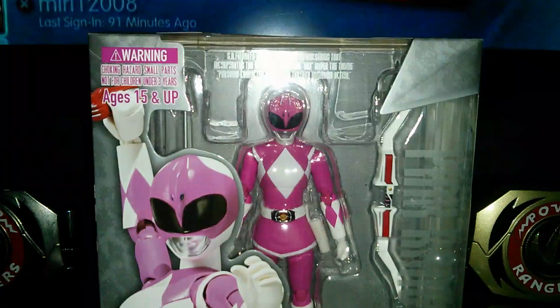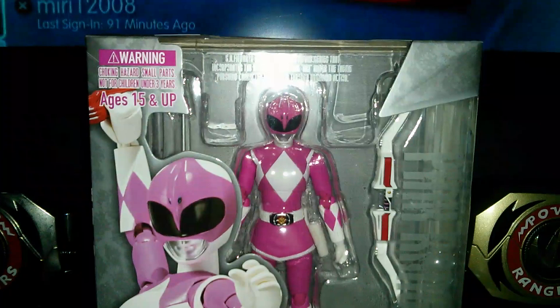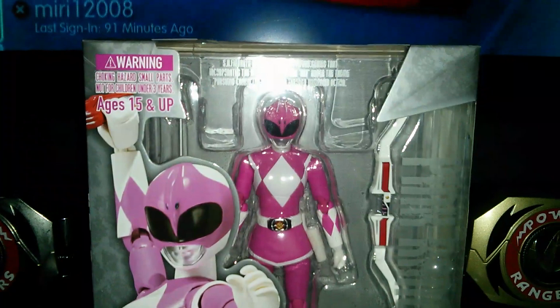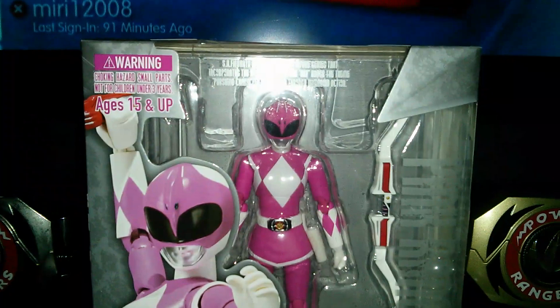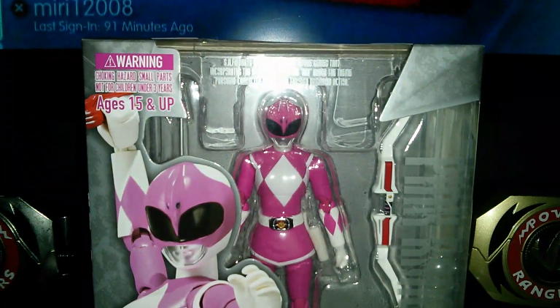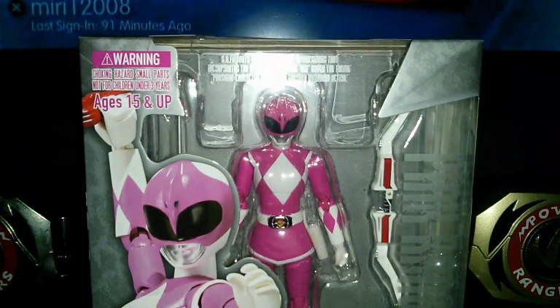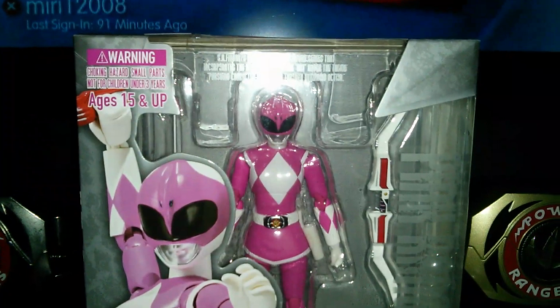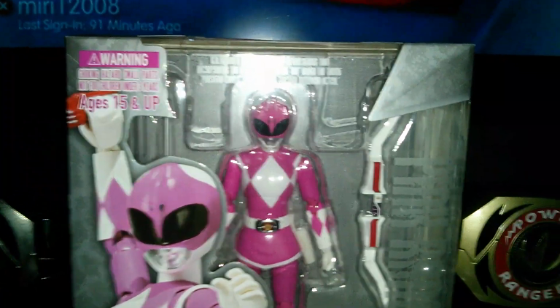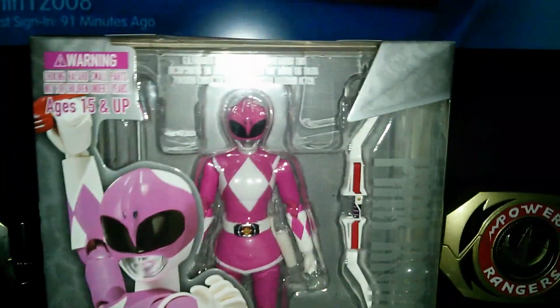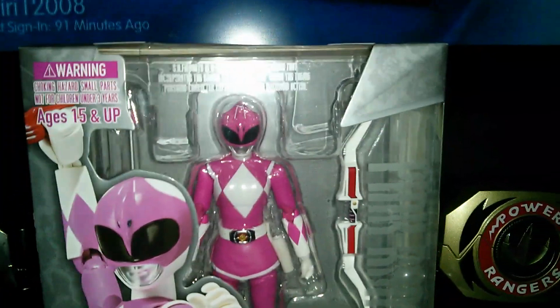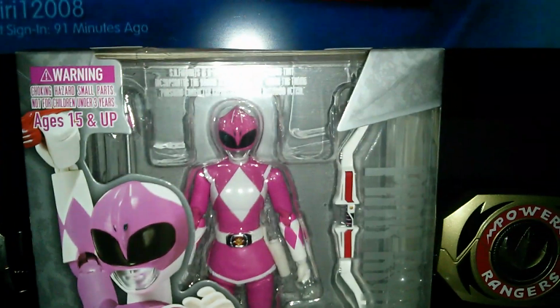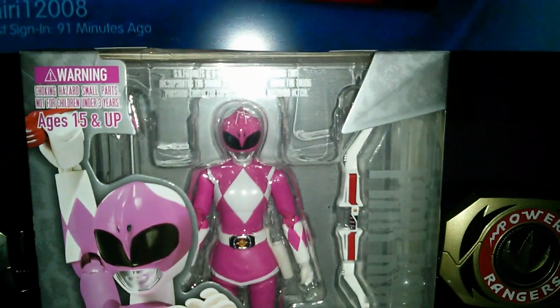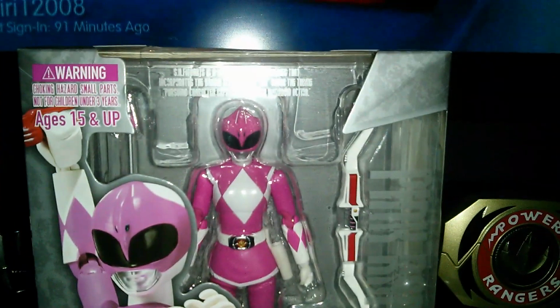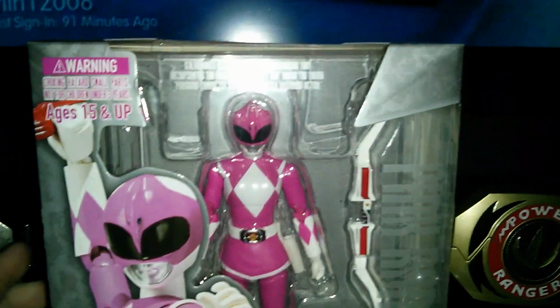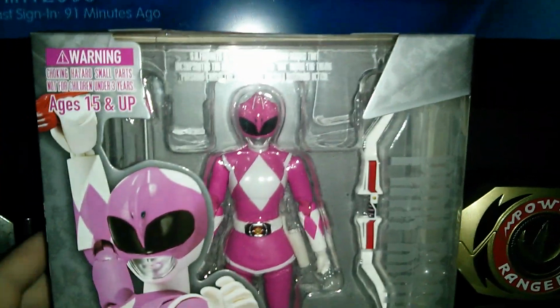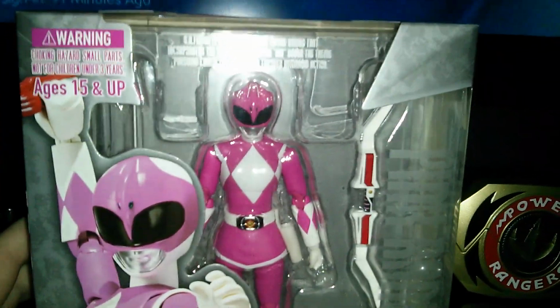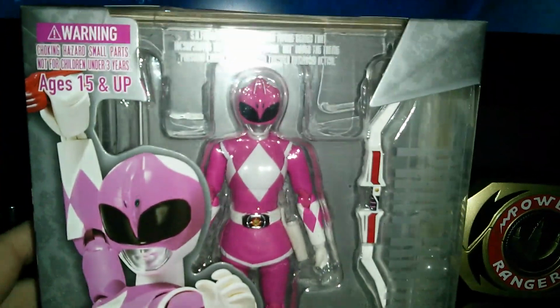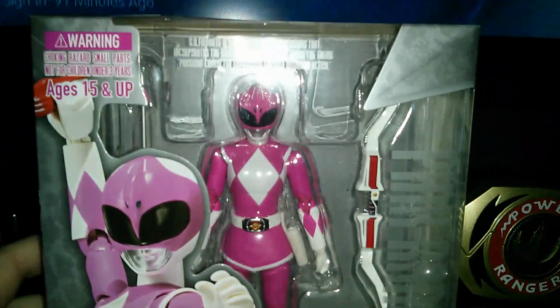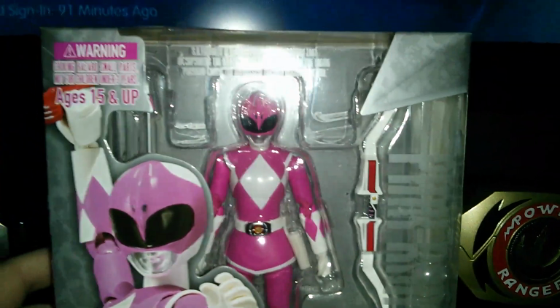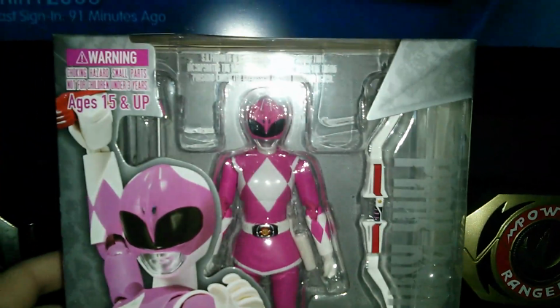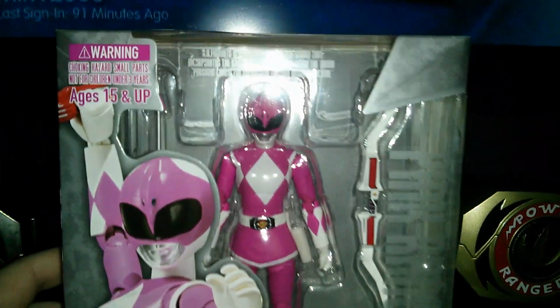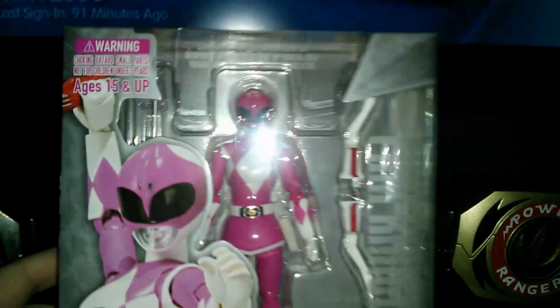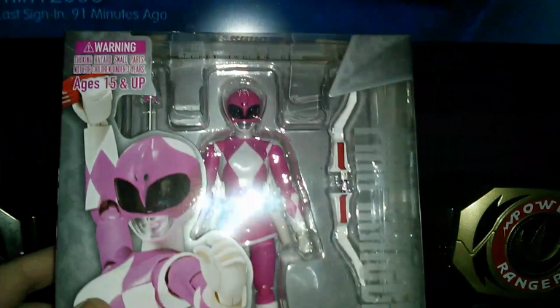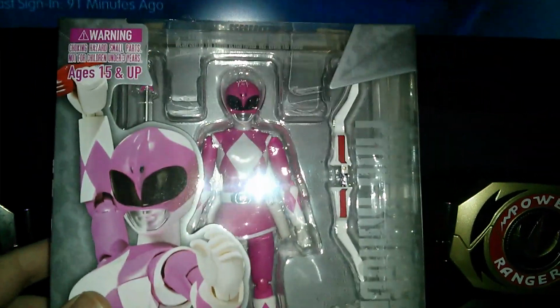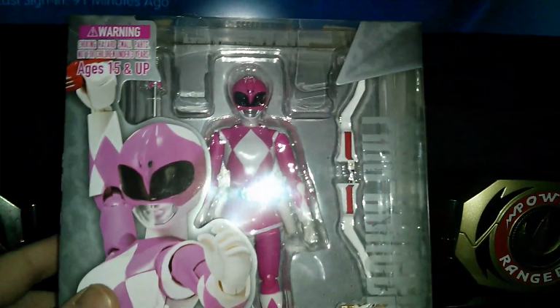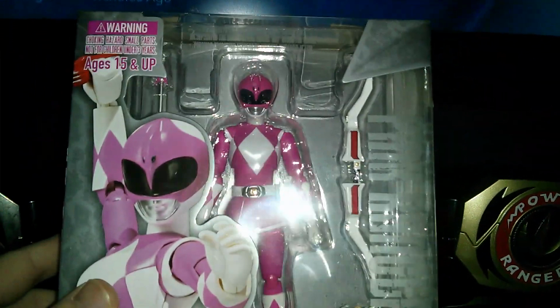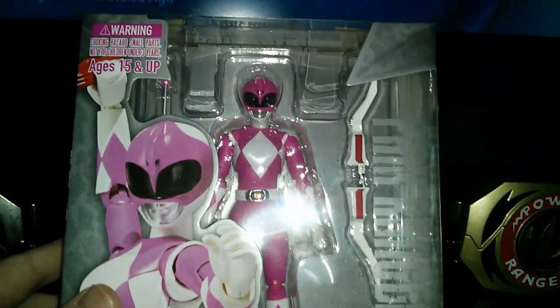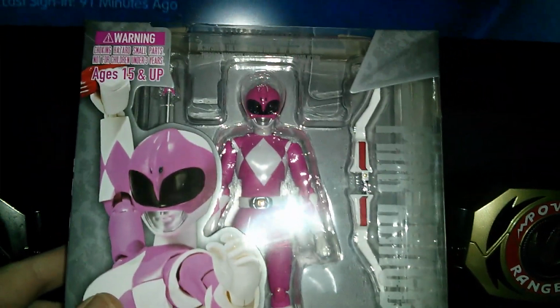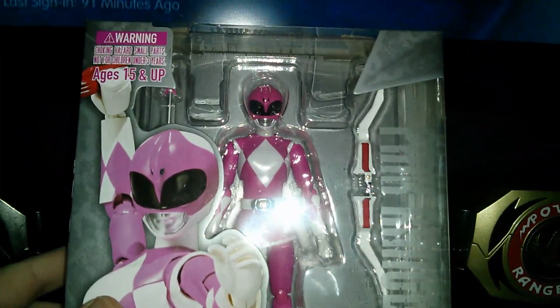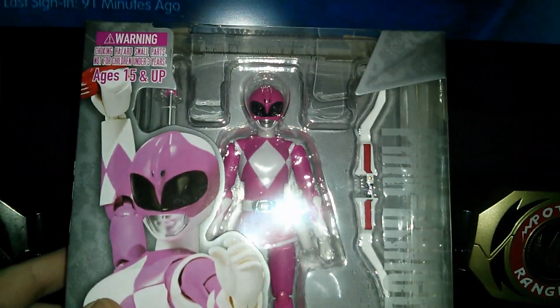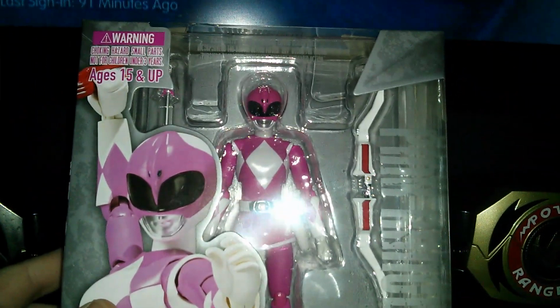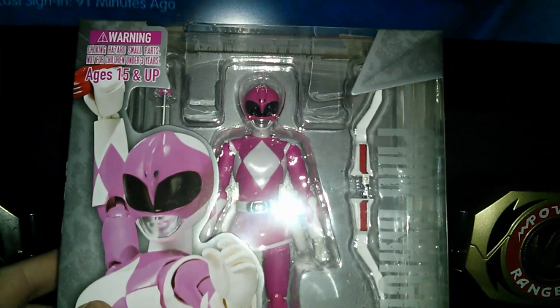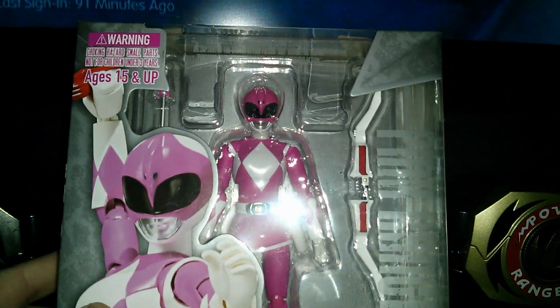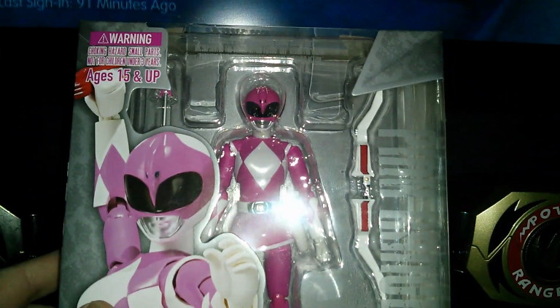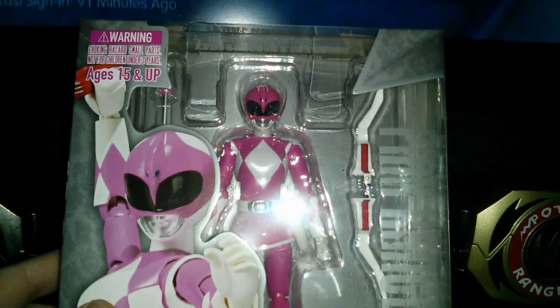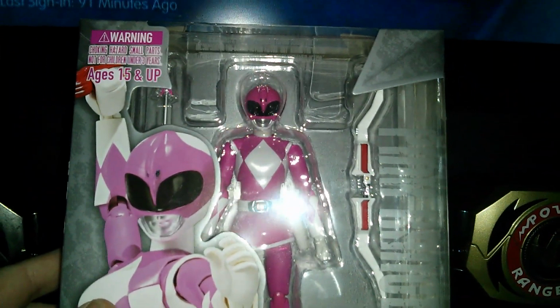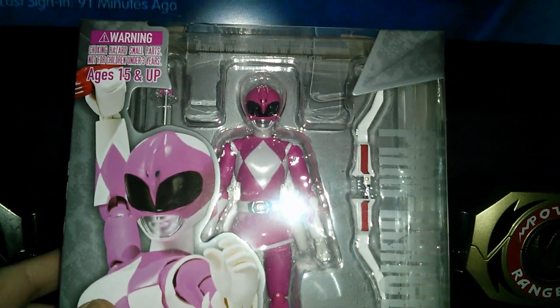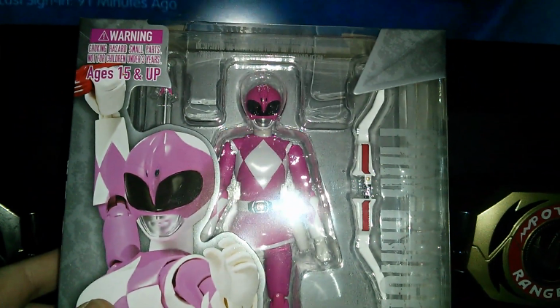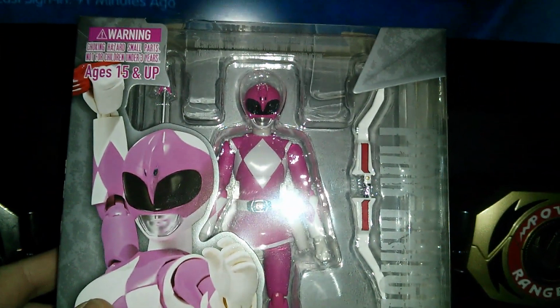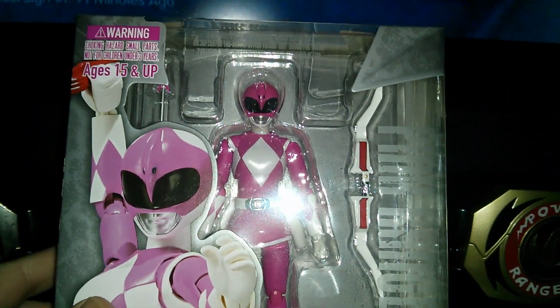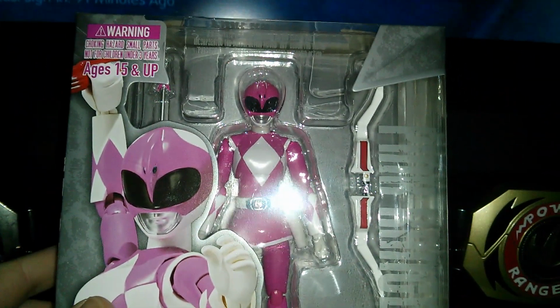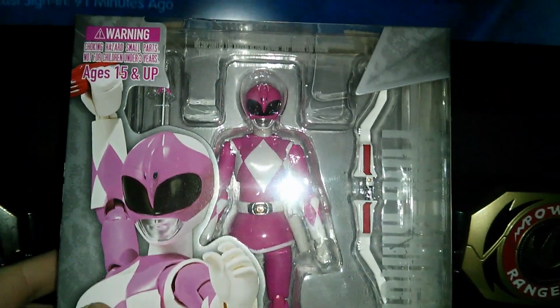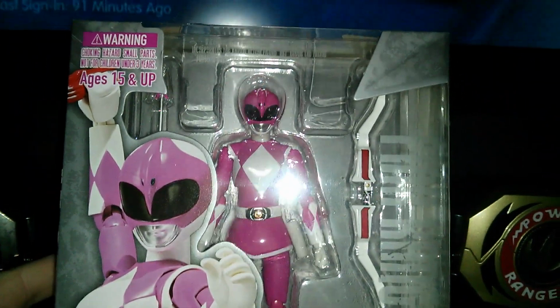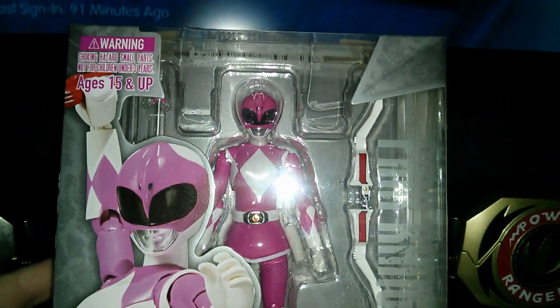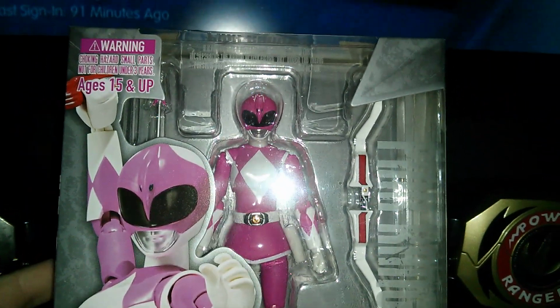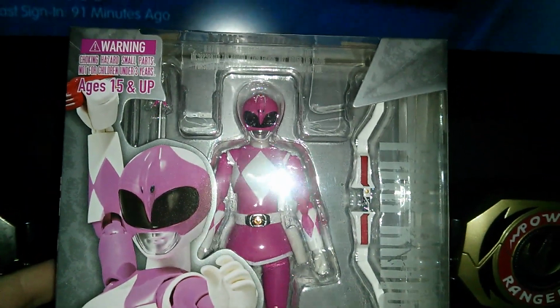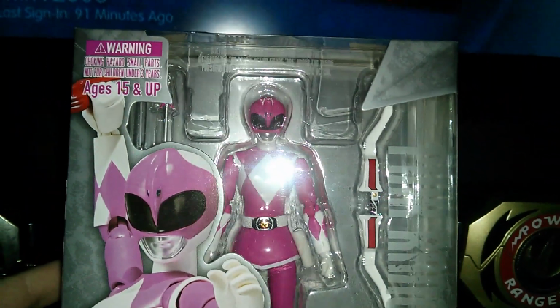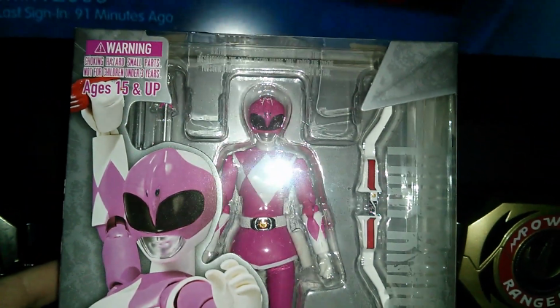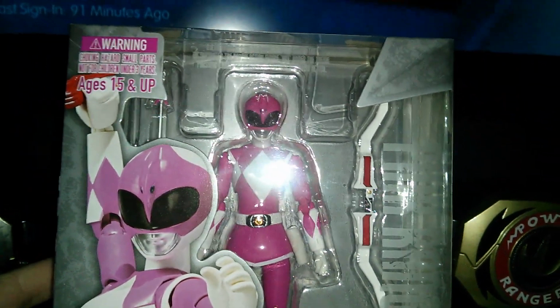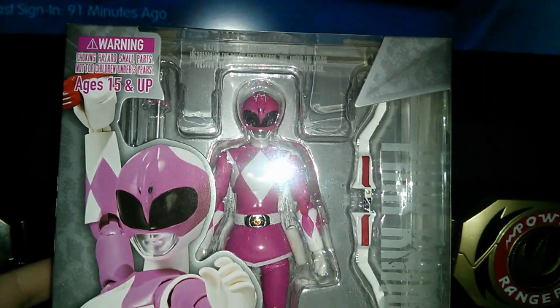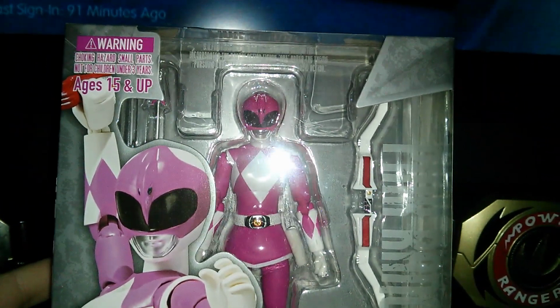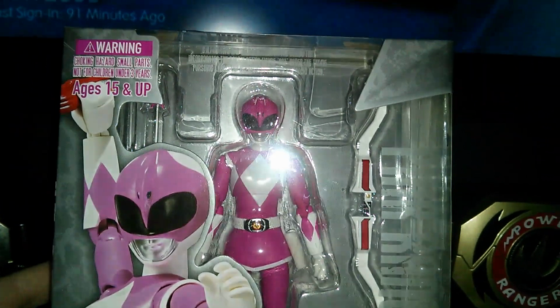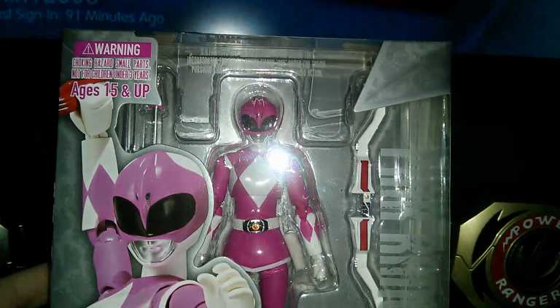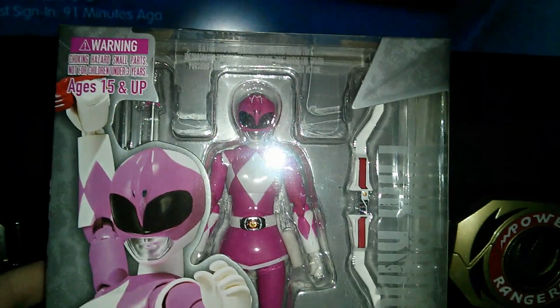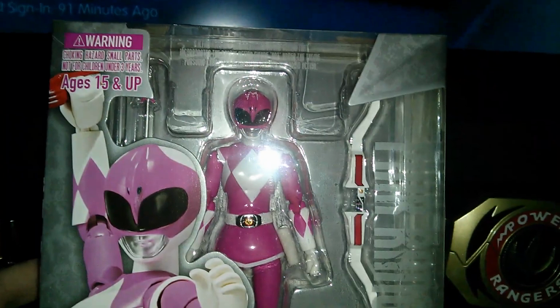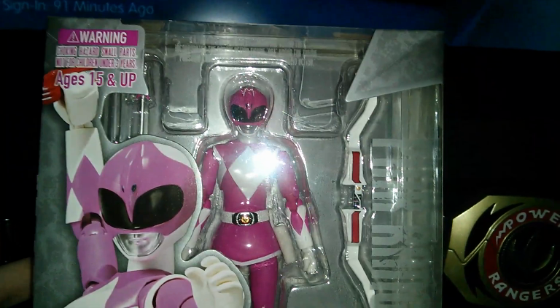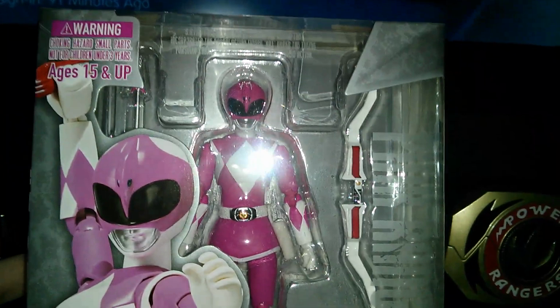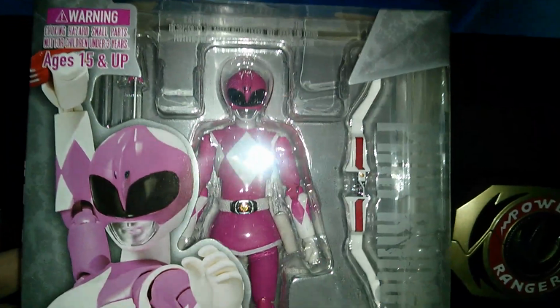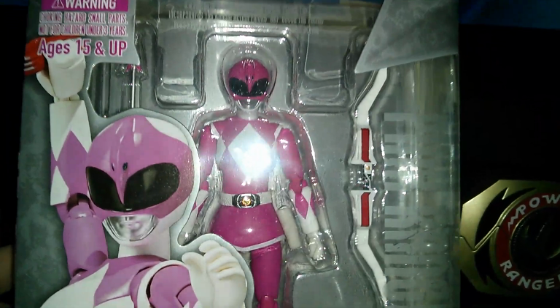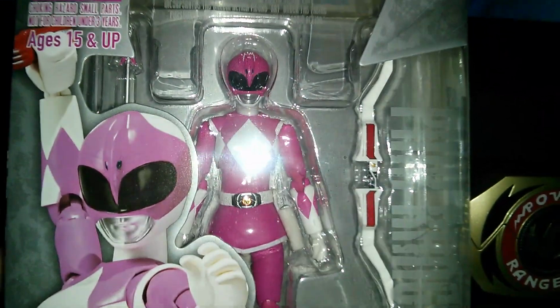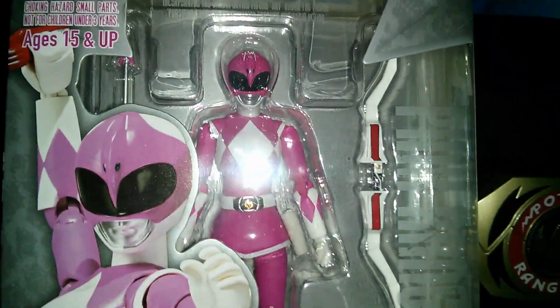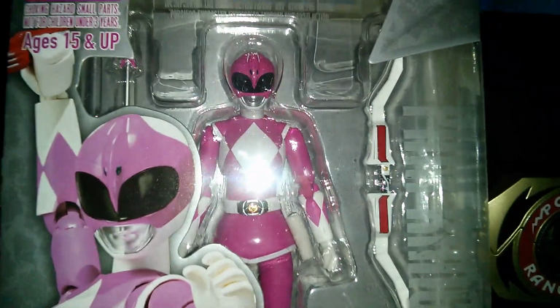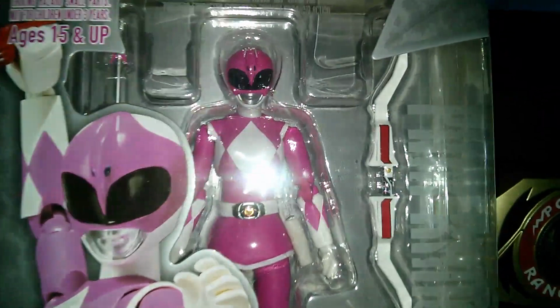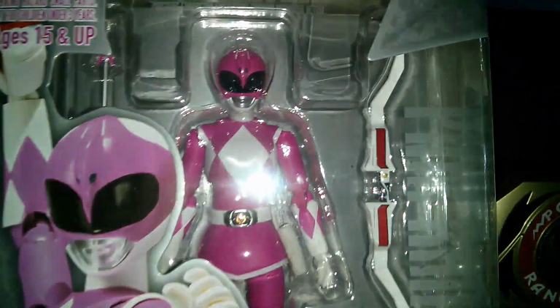Alright guys, going off to my new channel will be my review on the SH Figuarts Pink Ranger.